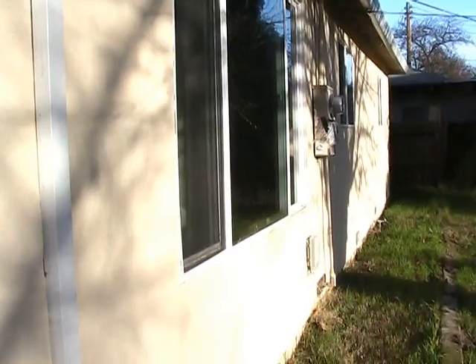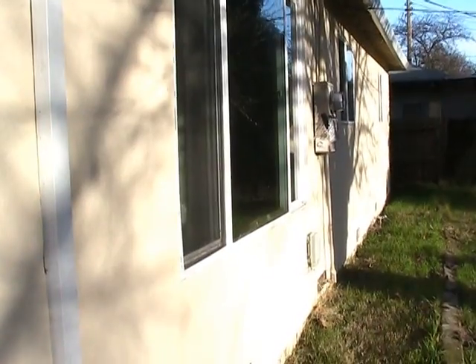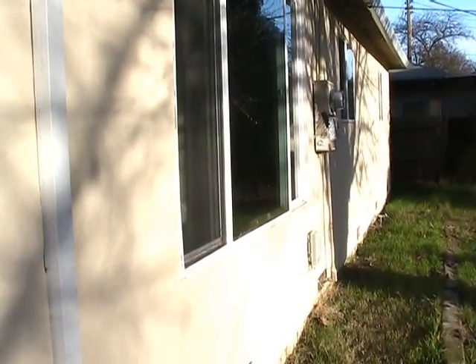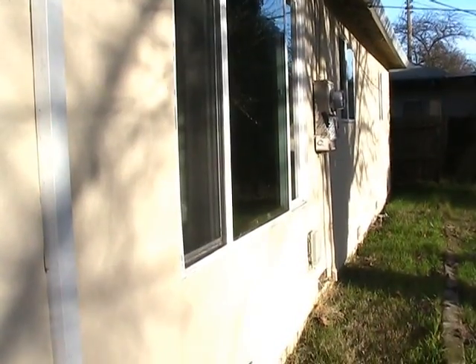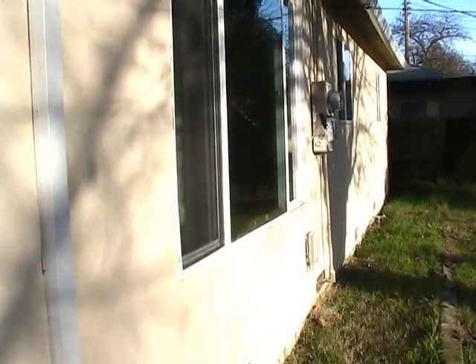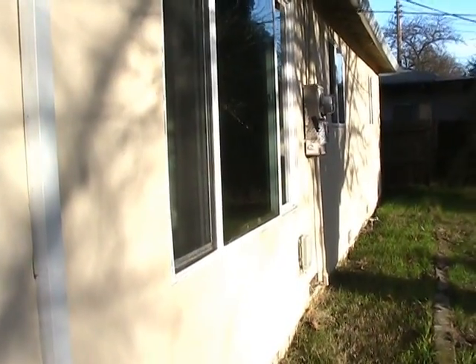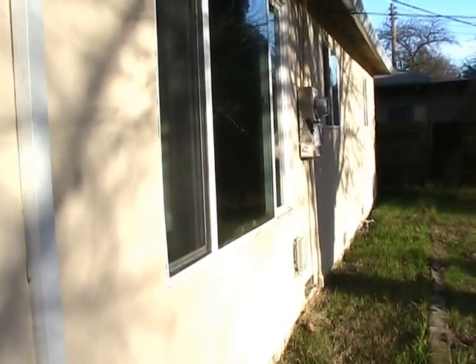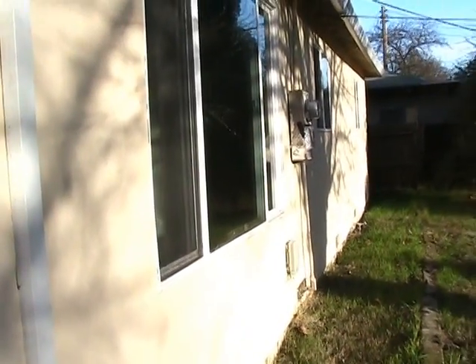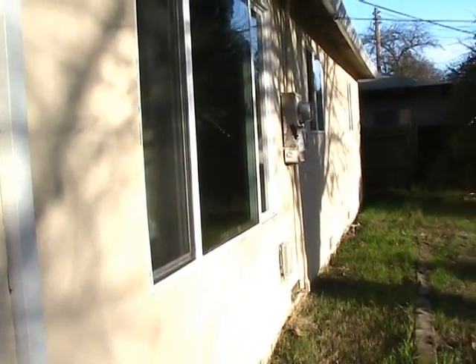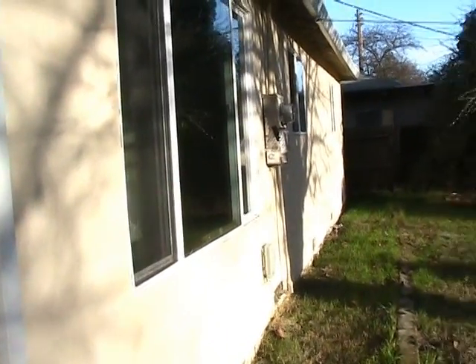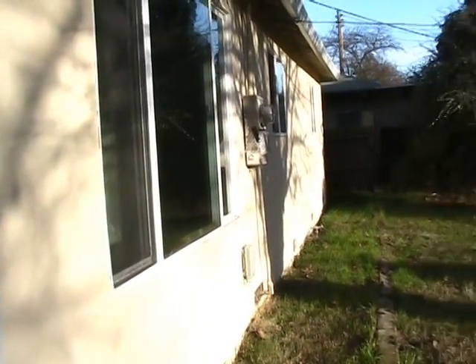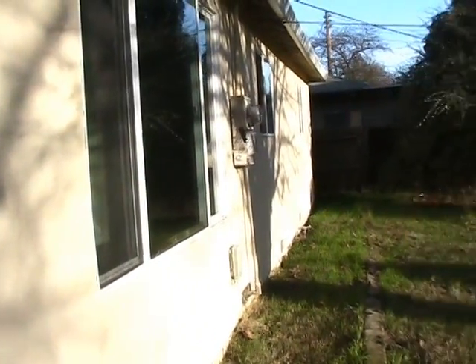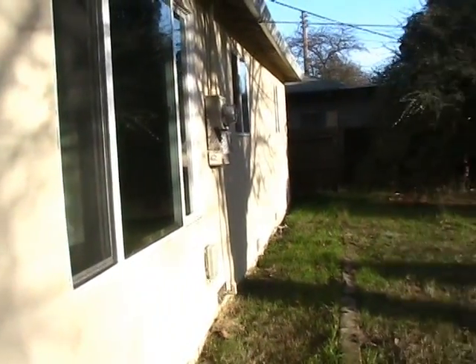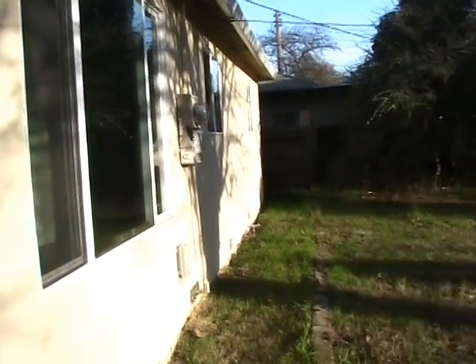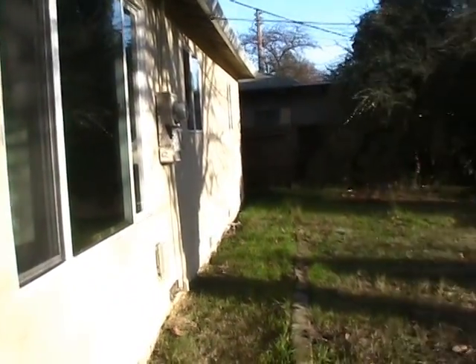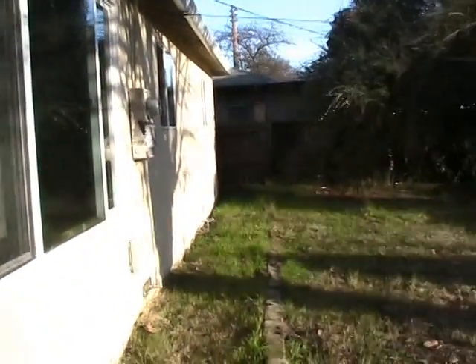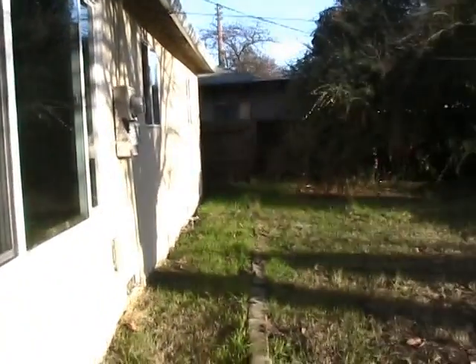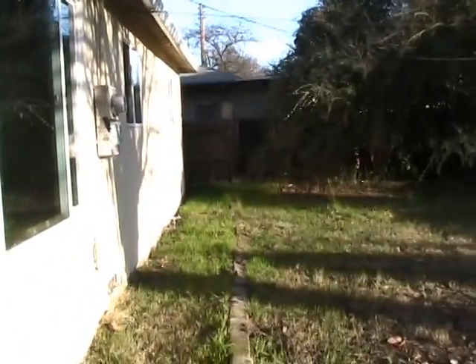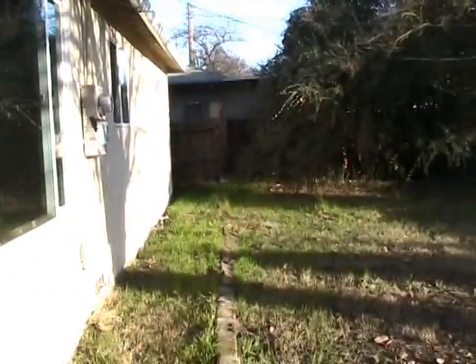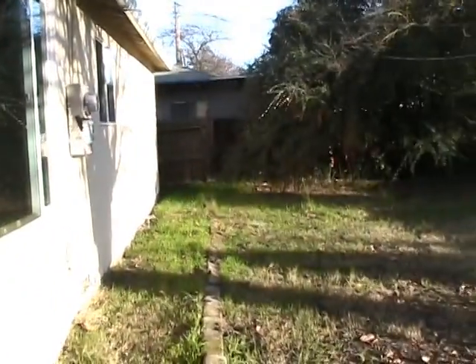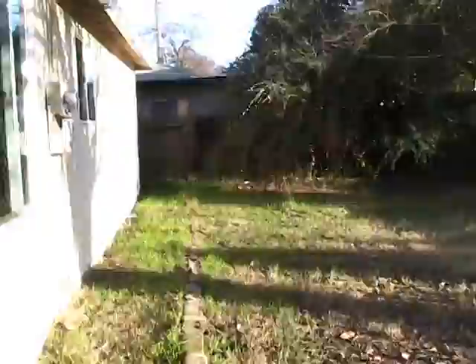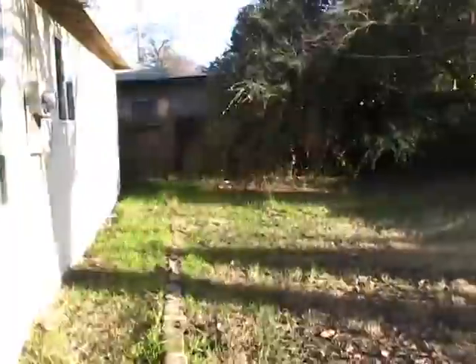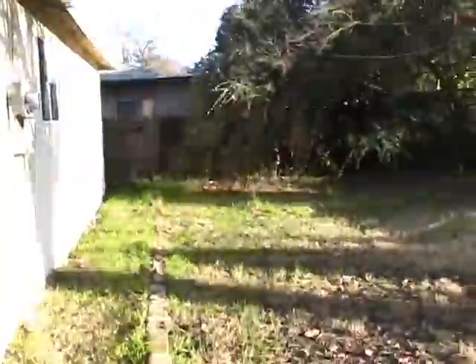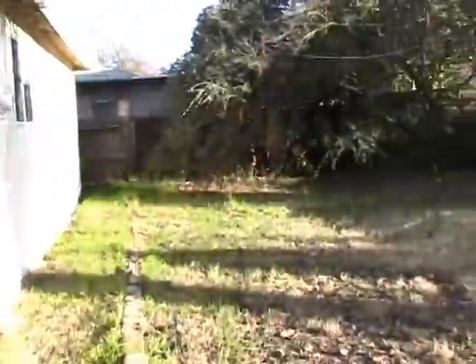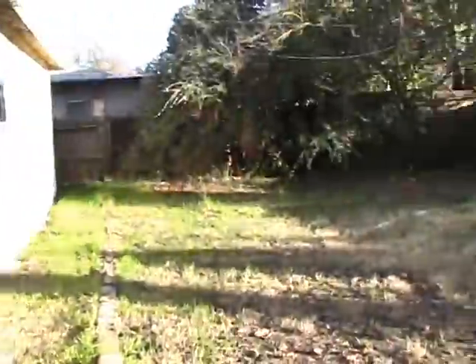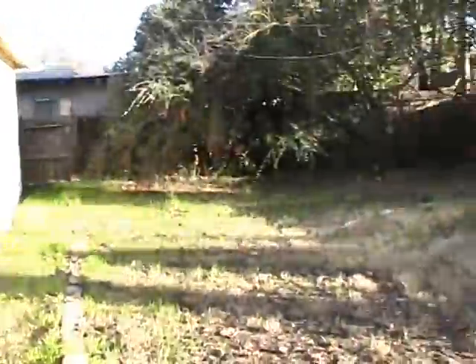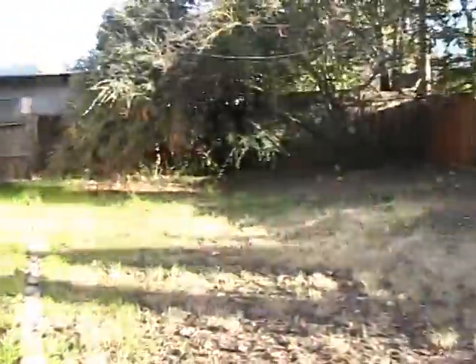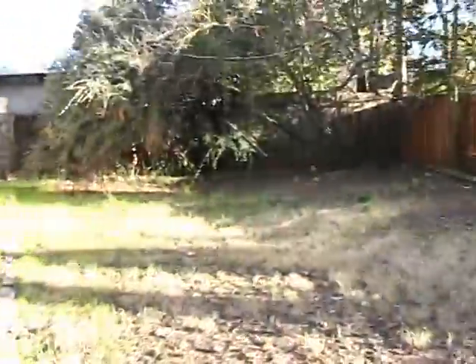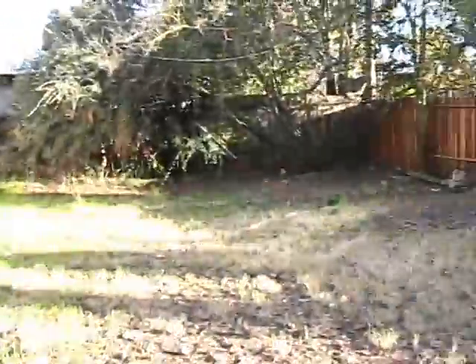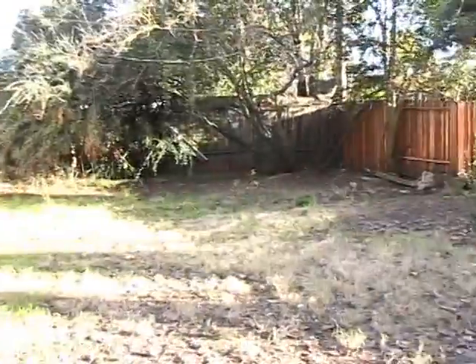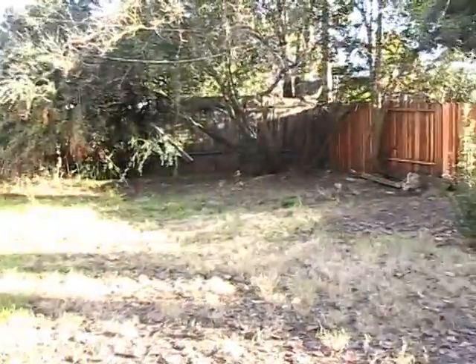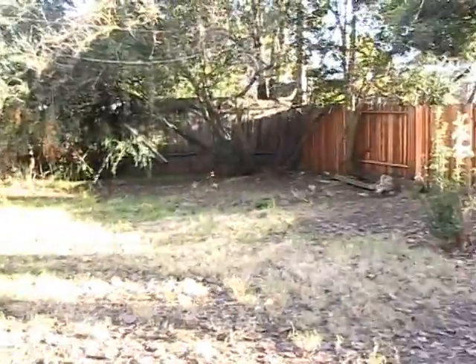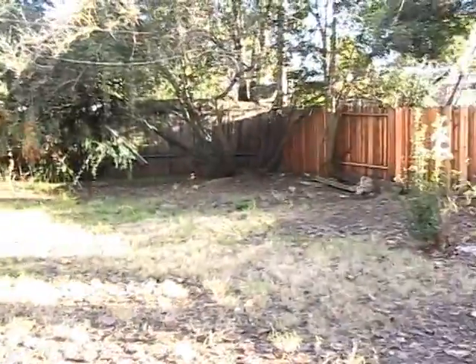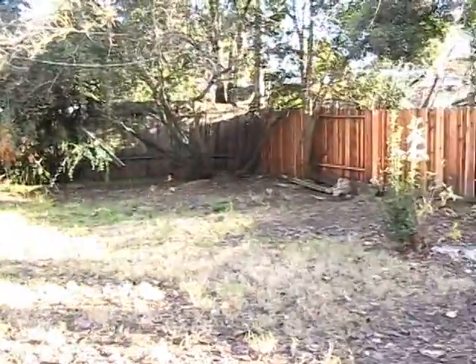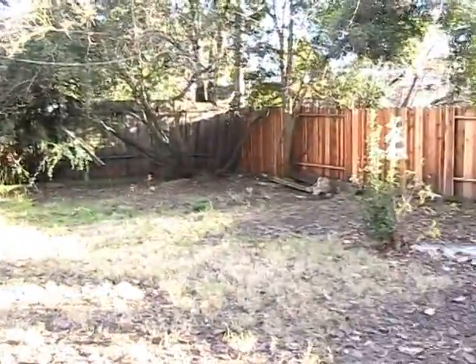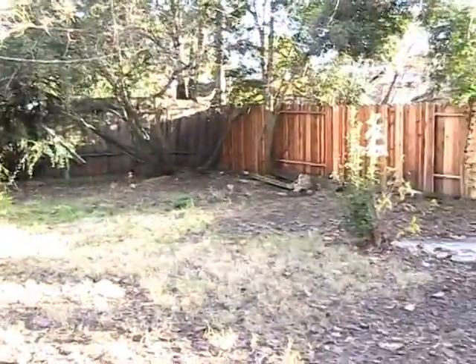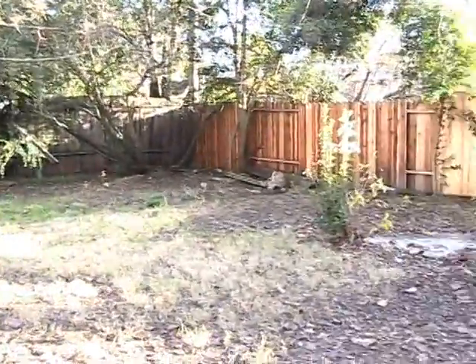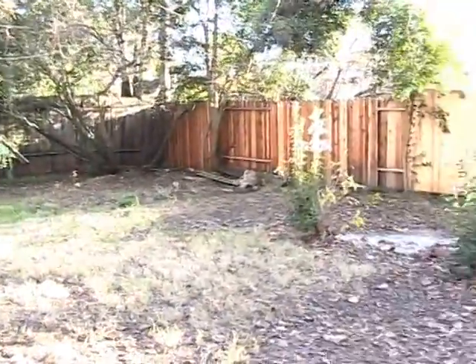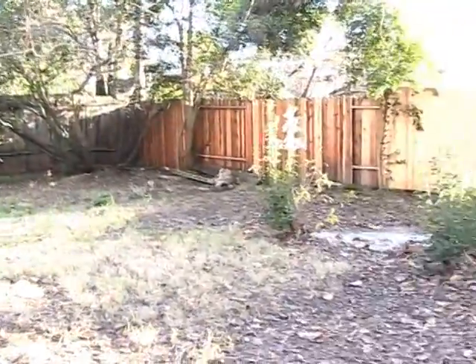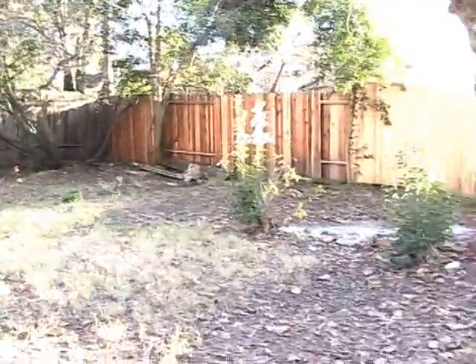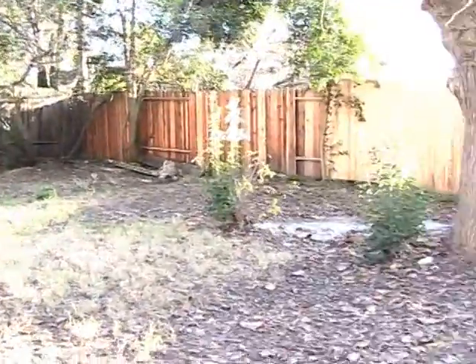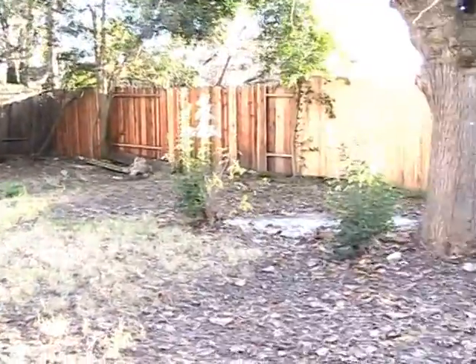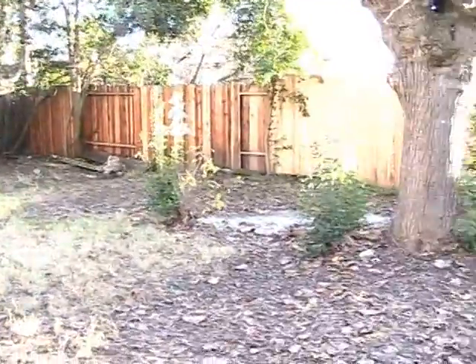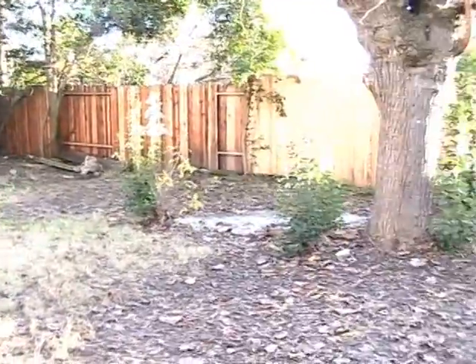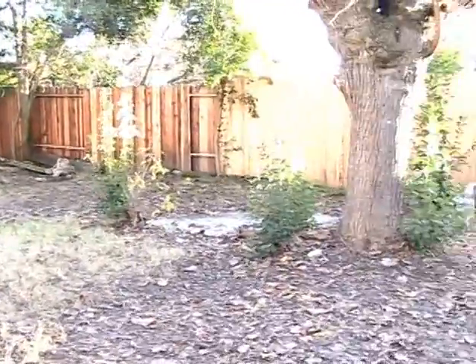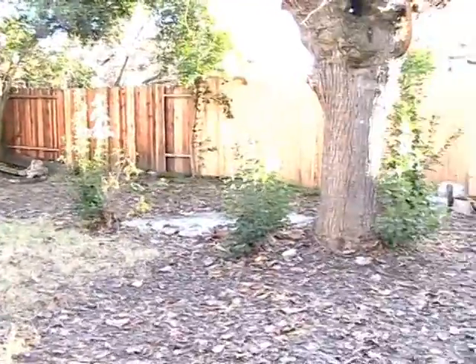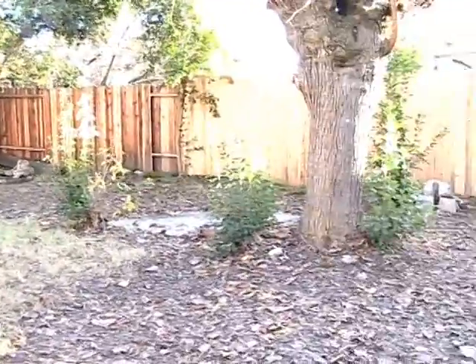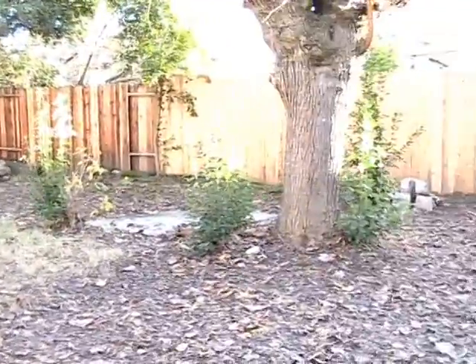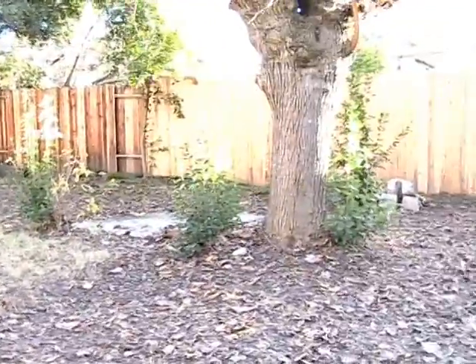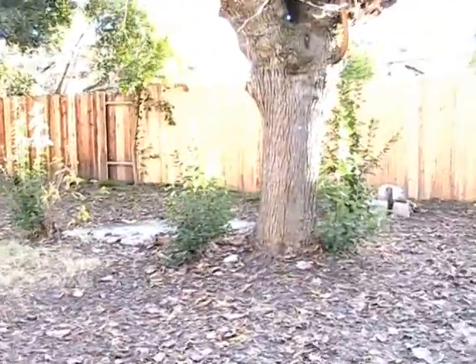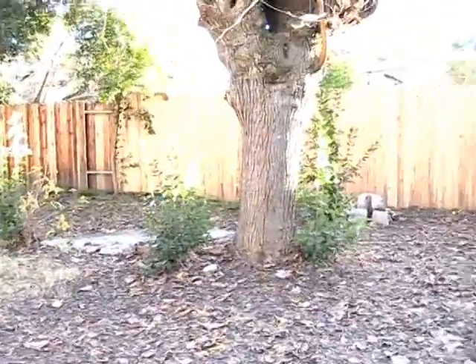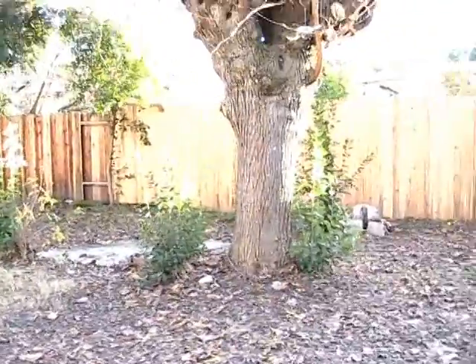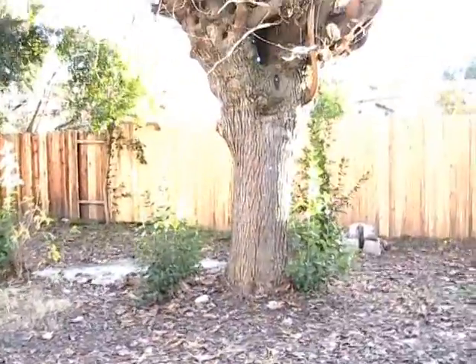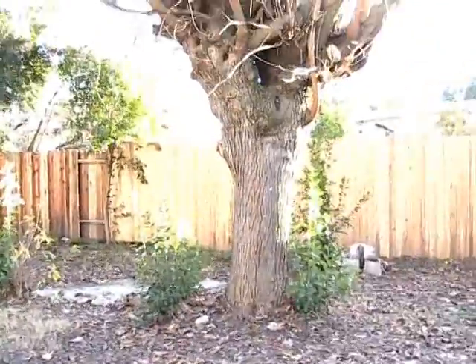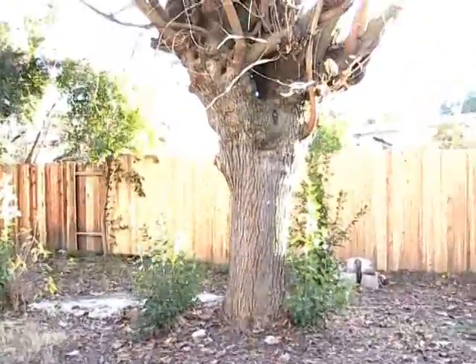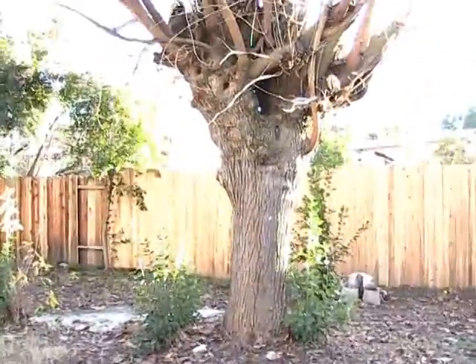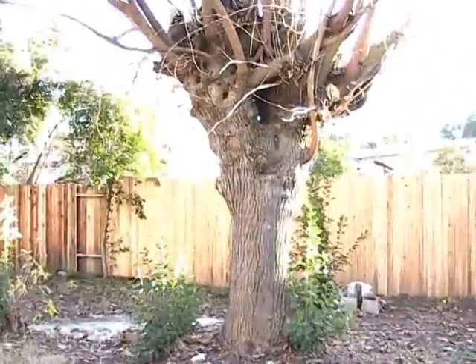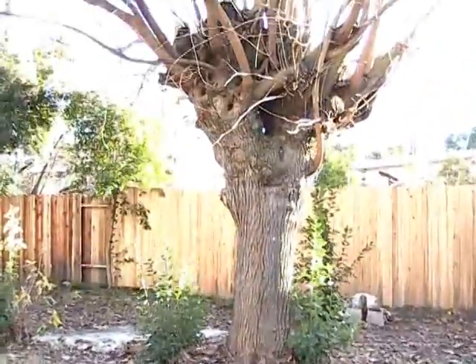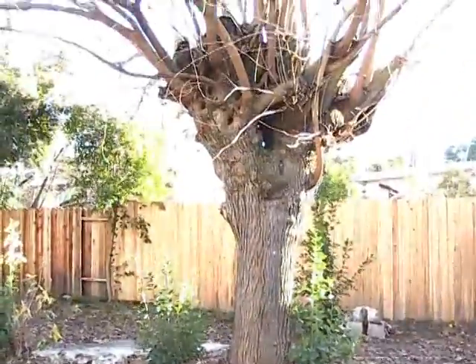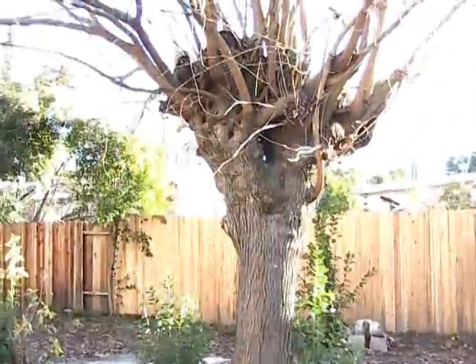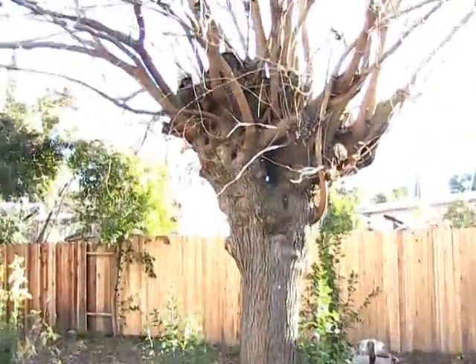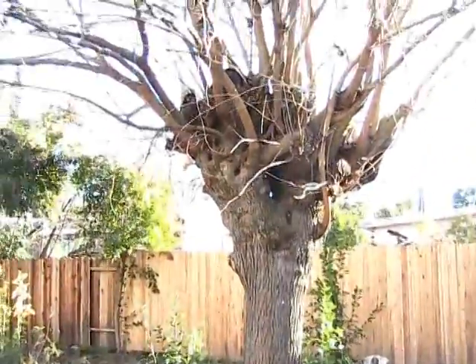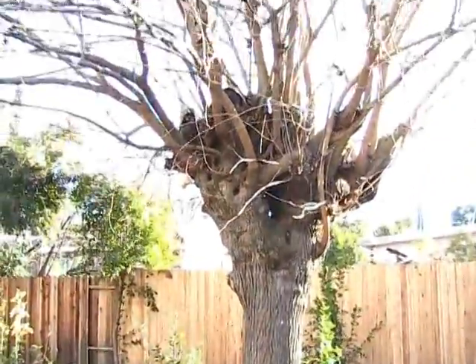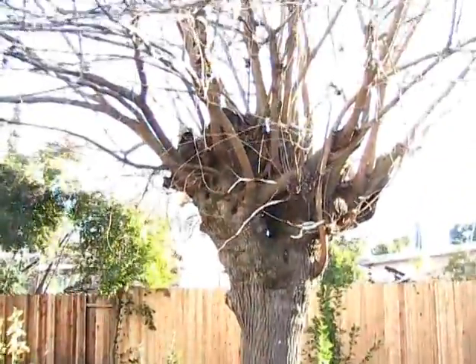We're standing at the rear of the home now. As I pan through the backyard, you can see it's generously sized and has a nice big beautiful shade tree.